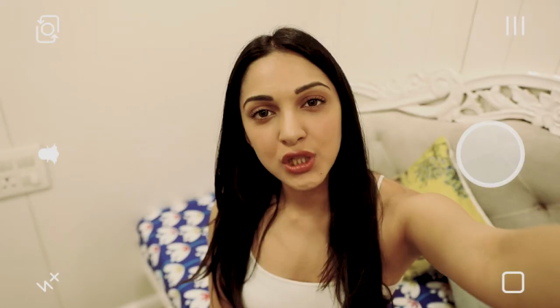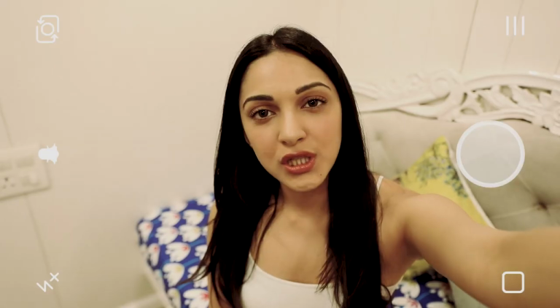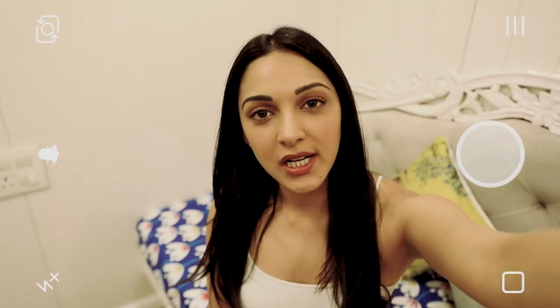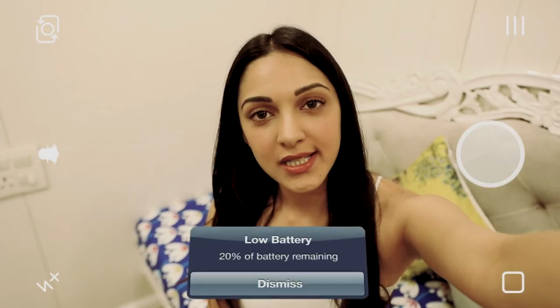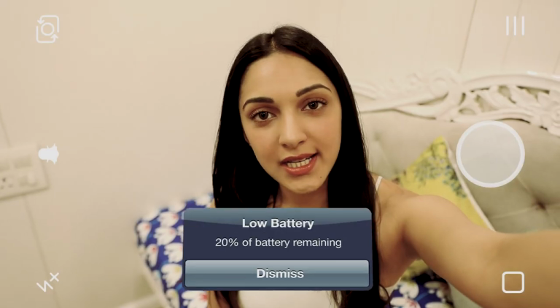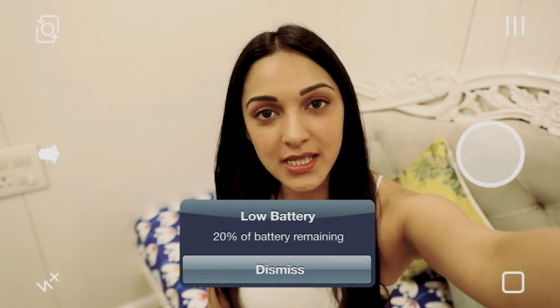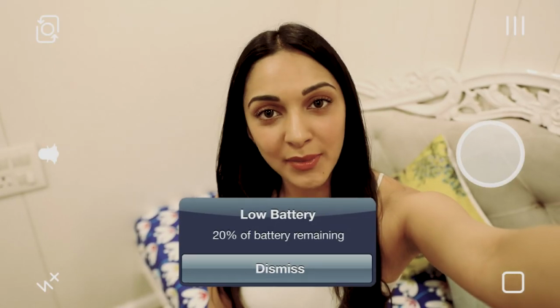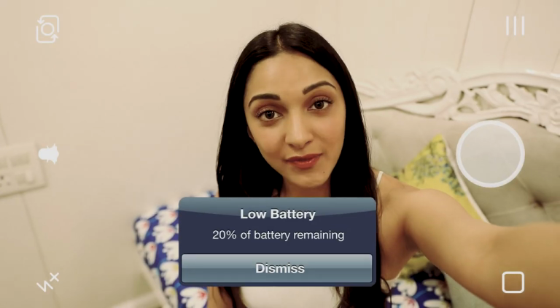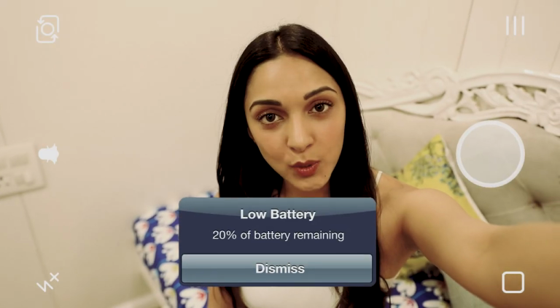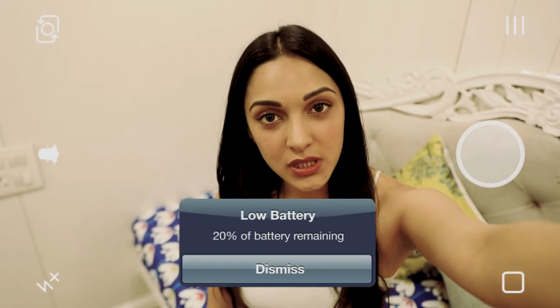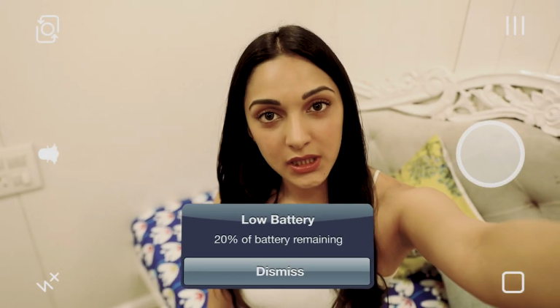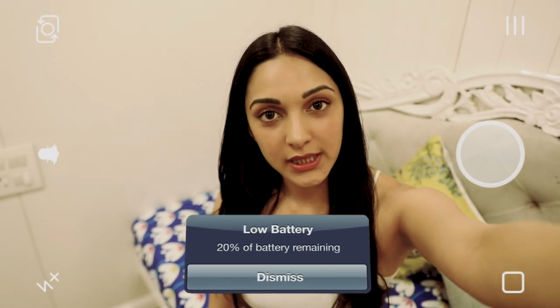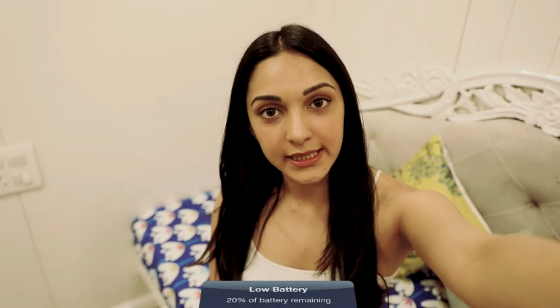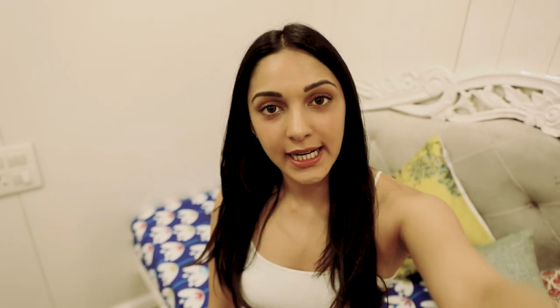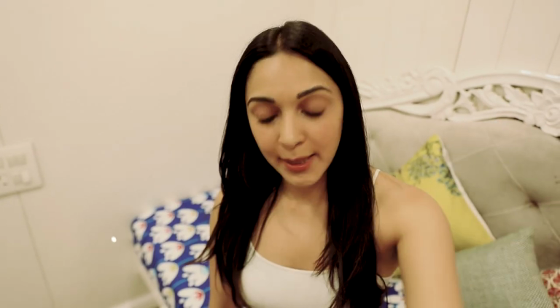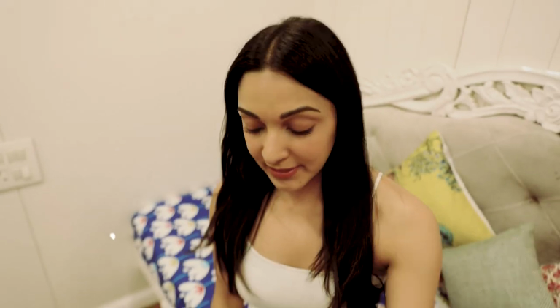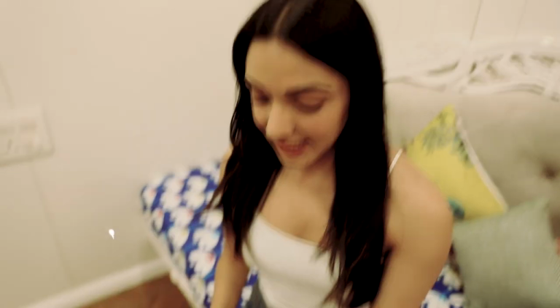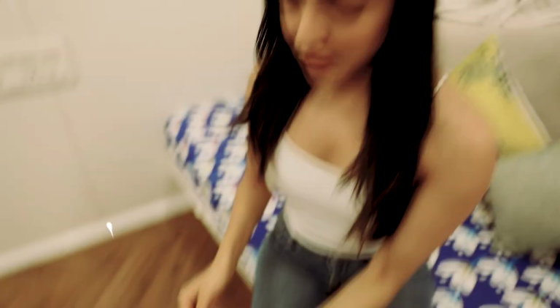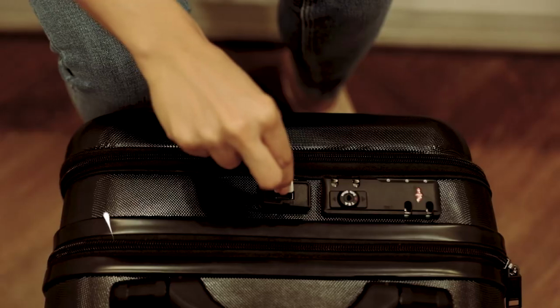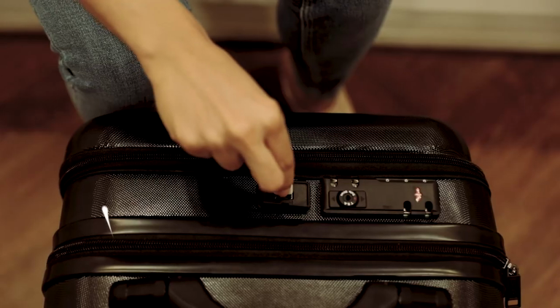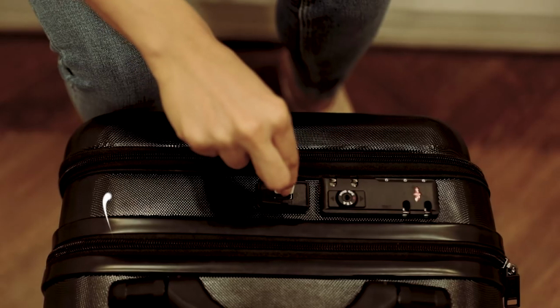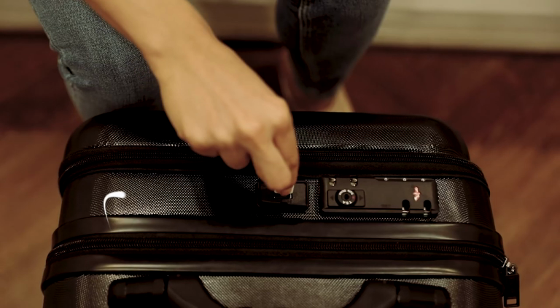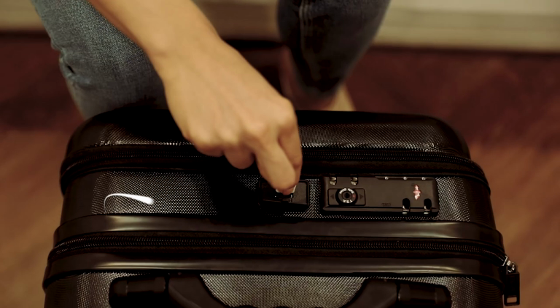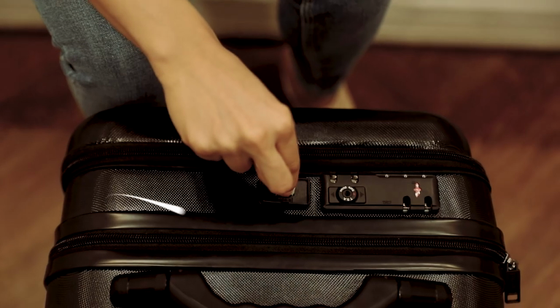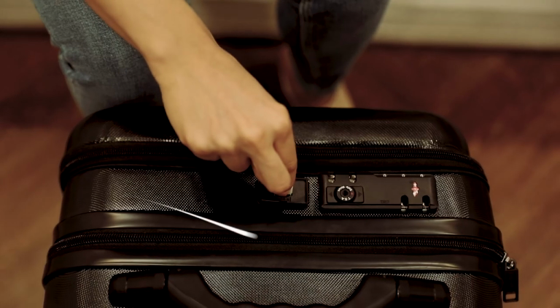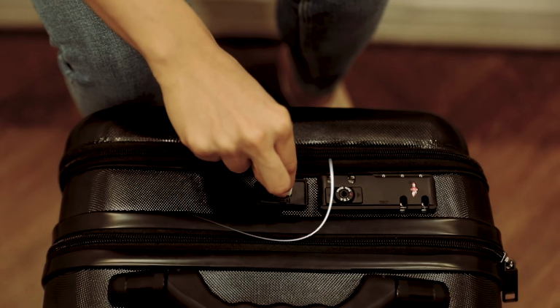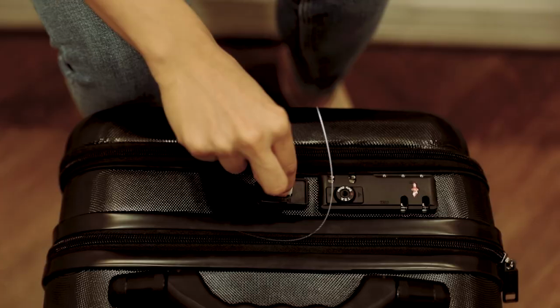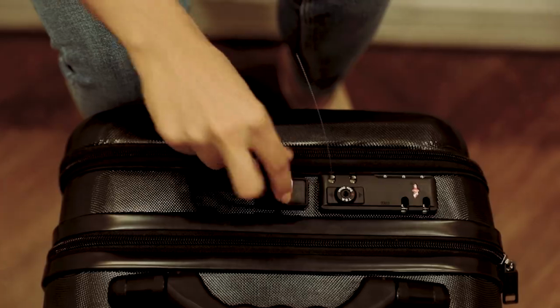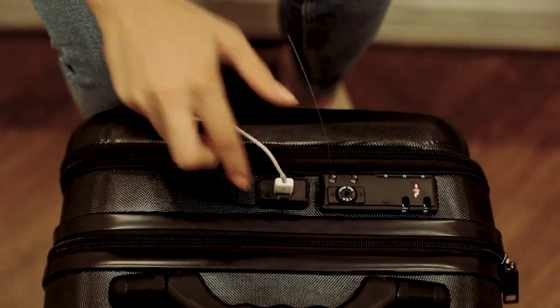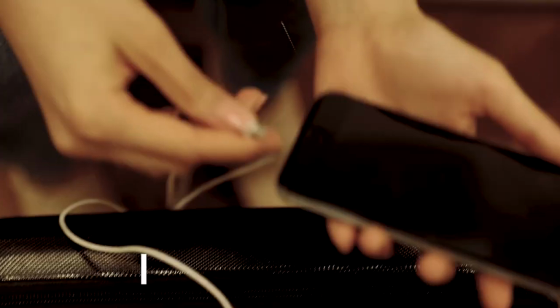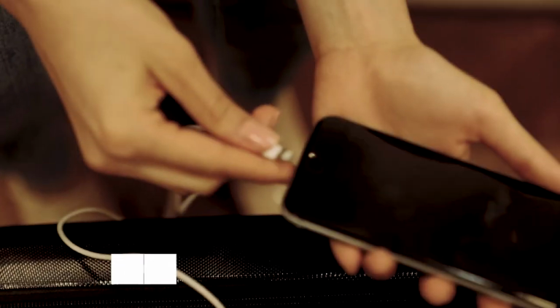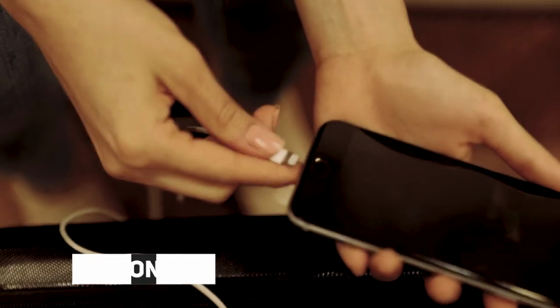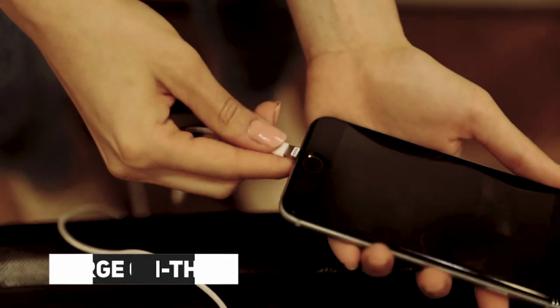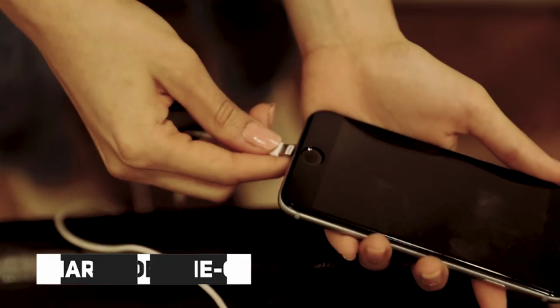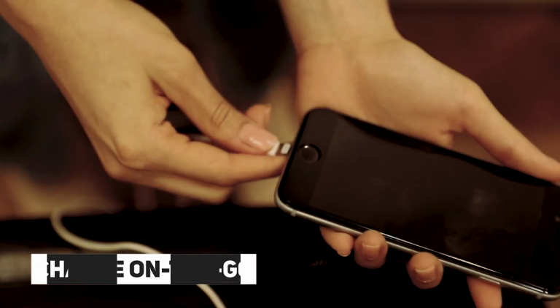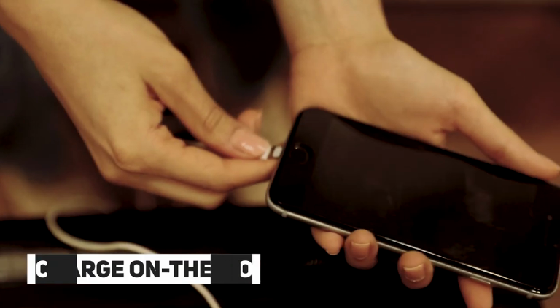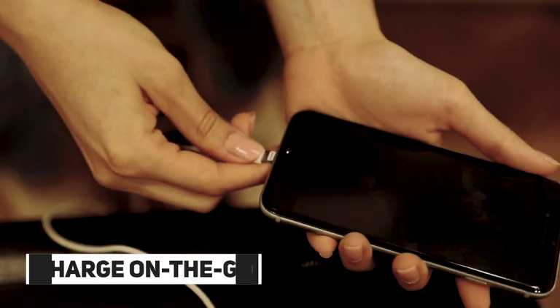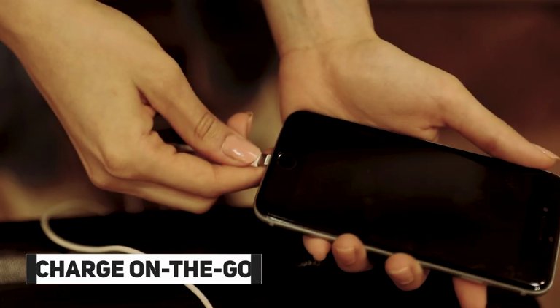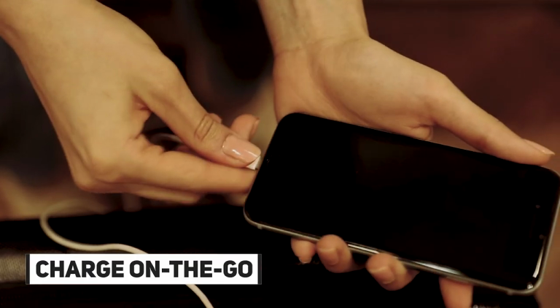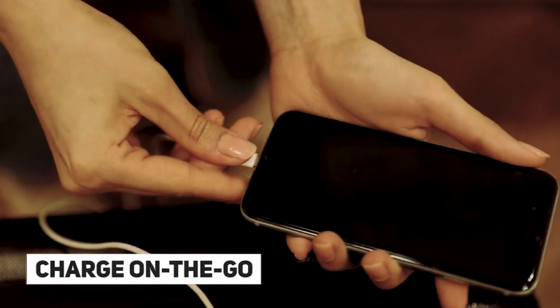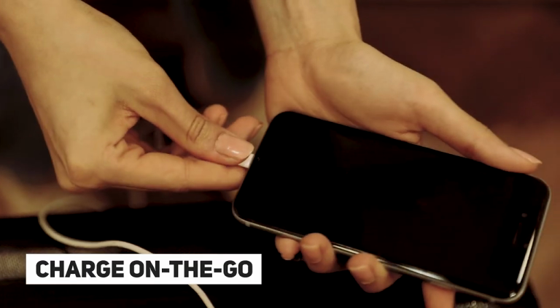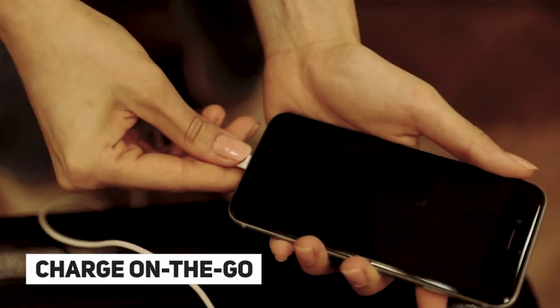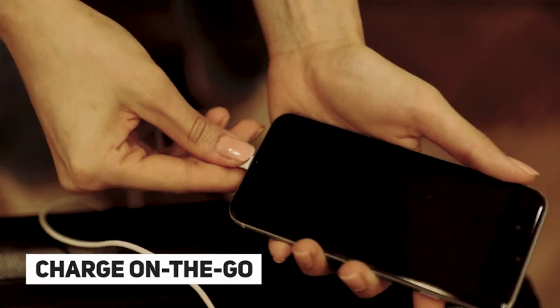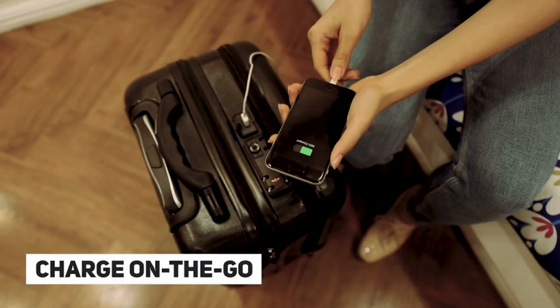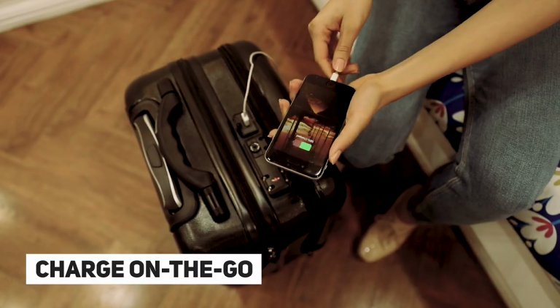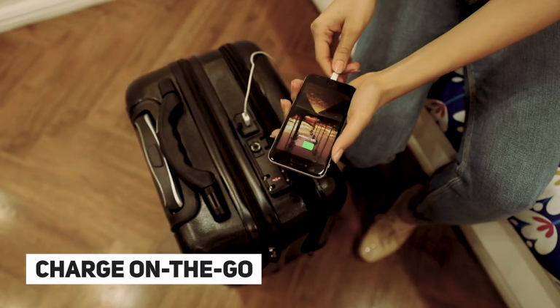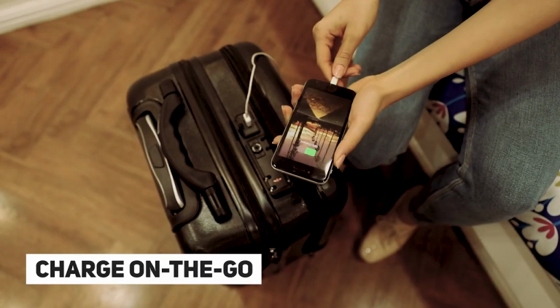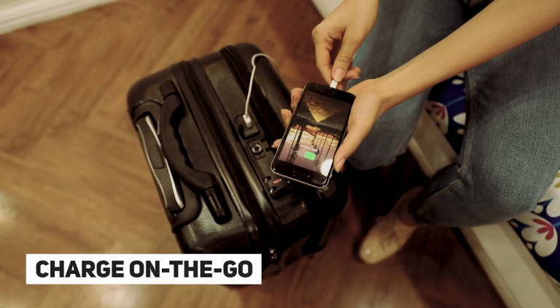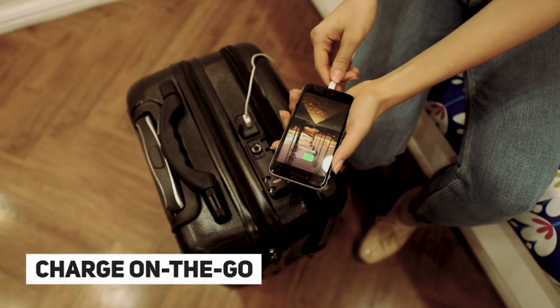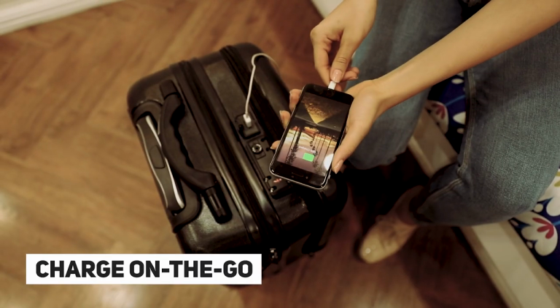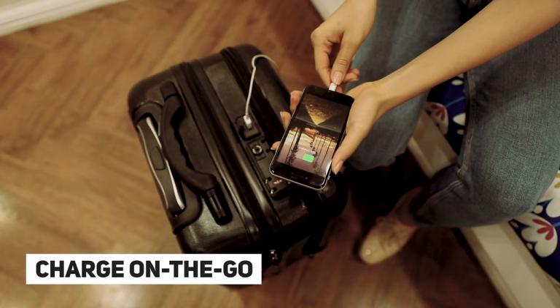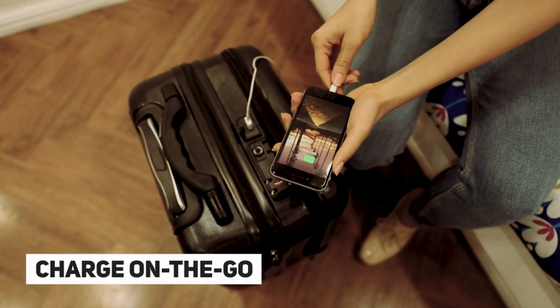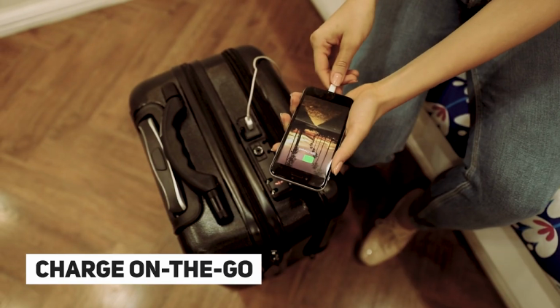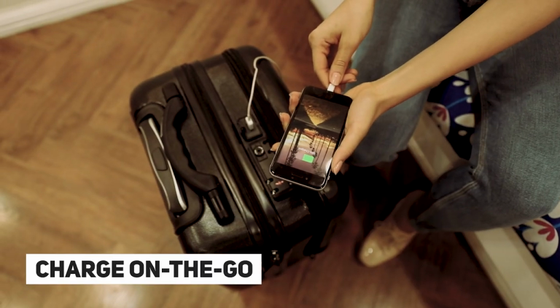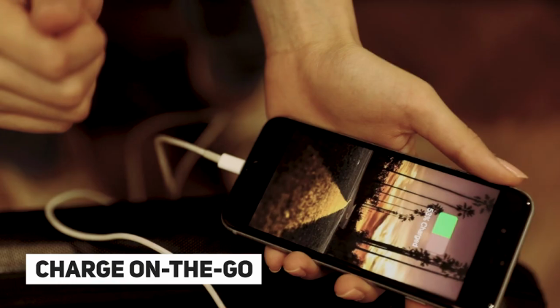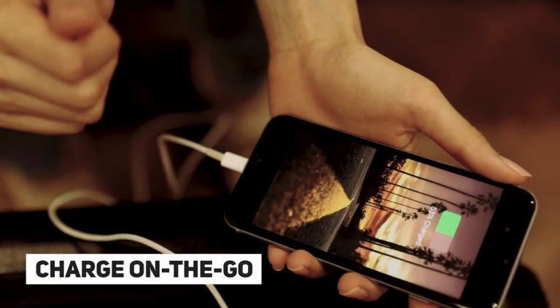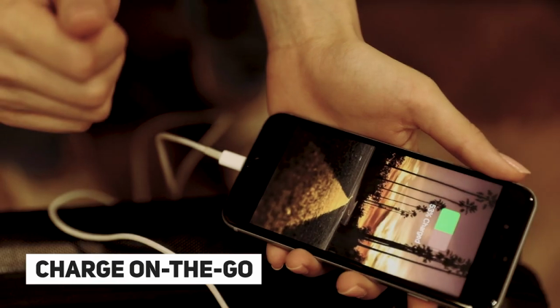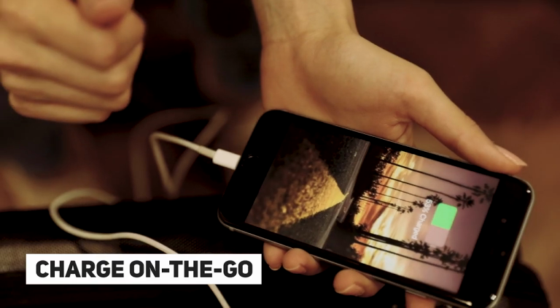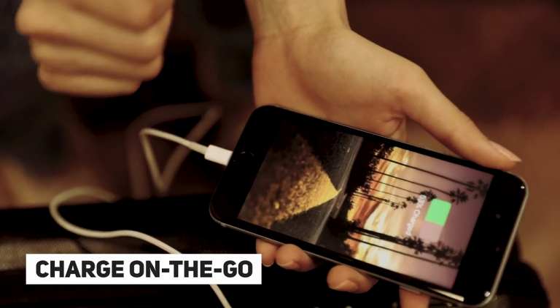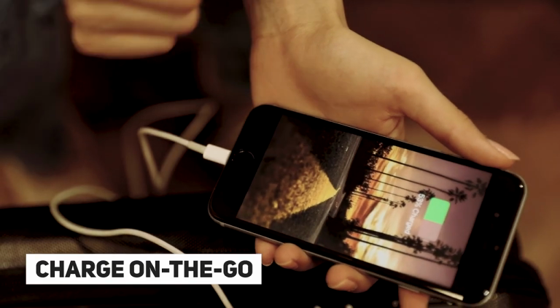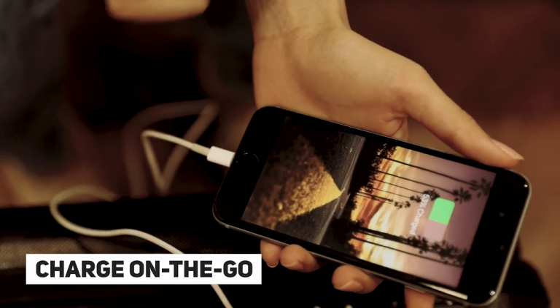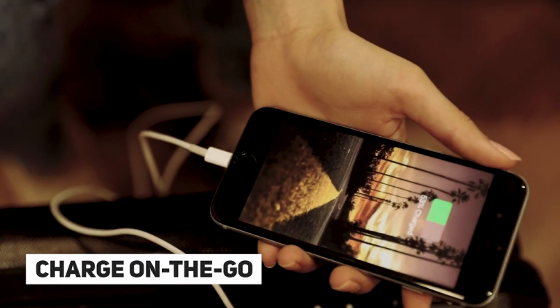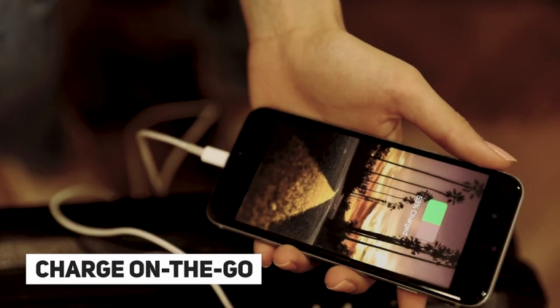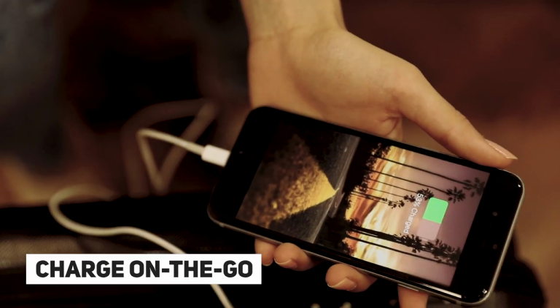Oh shucks, guessing my phone's gonna die — but that's no problem because its inbuilt power bank helps me charge my phone on the go and helps me stay connected with you all the time.